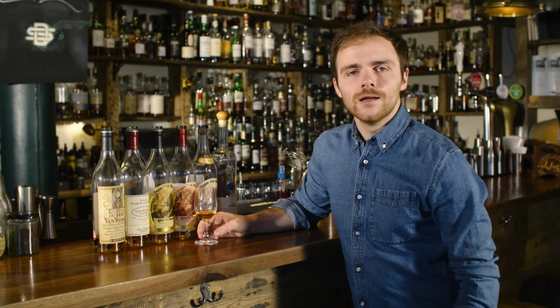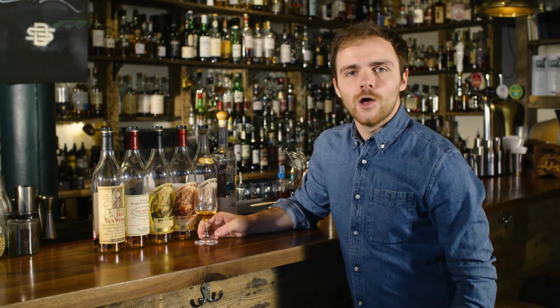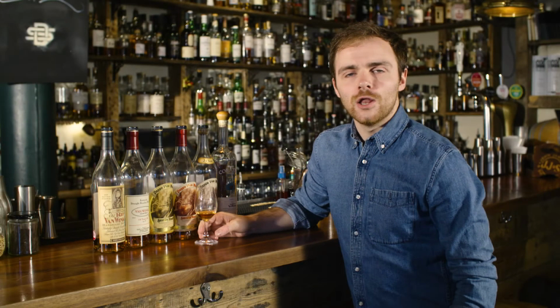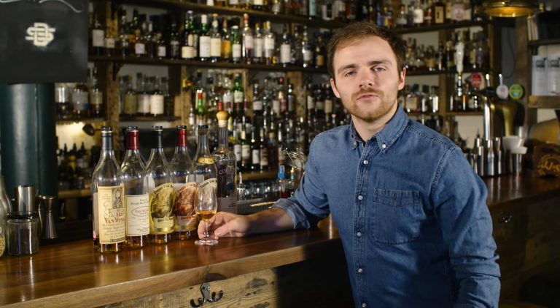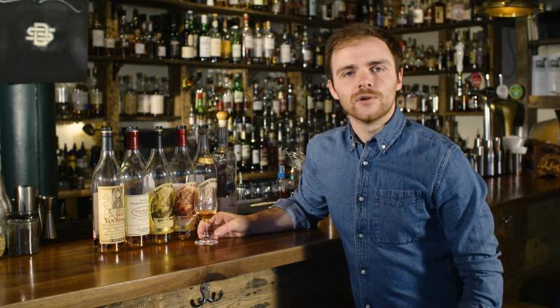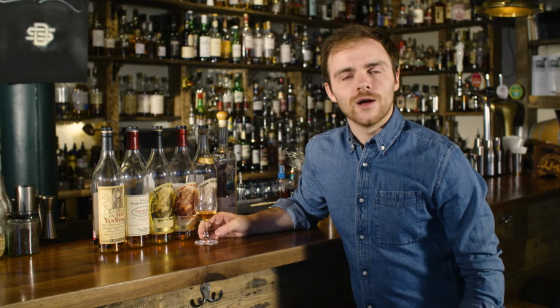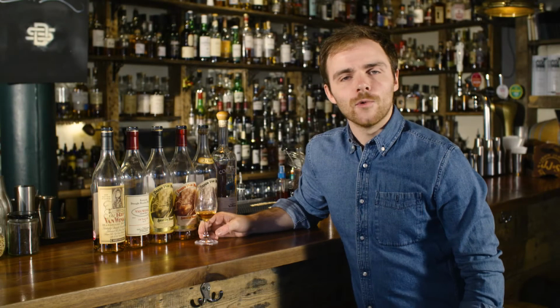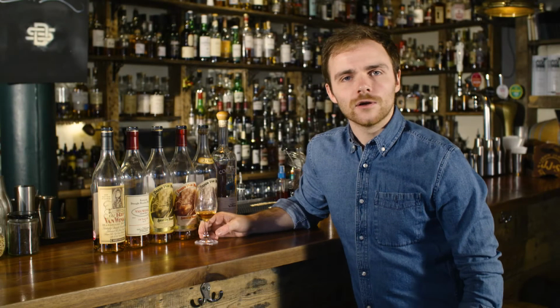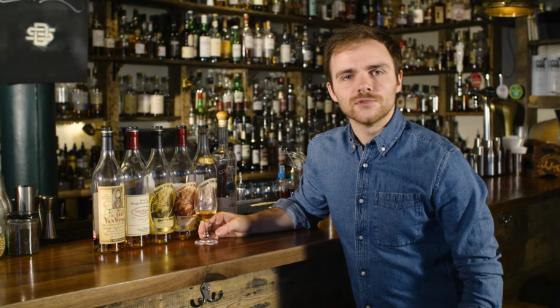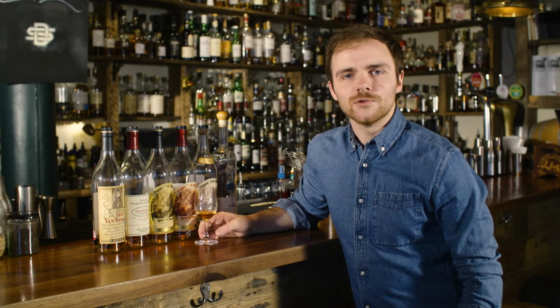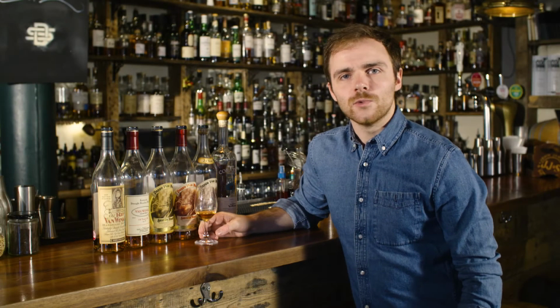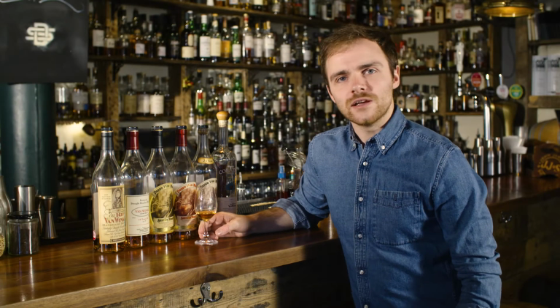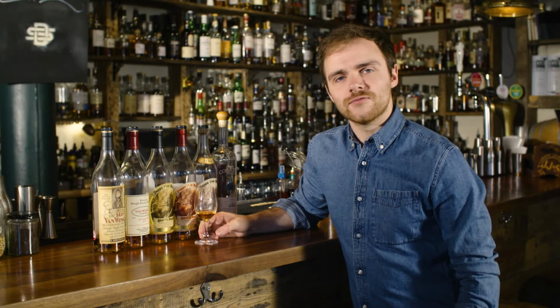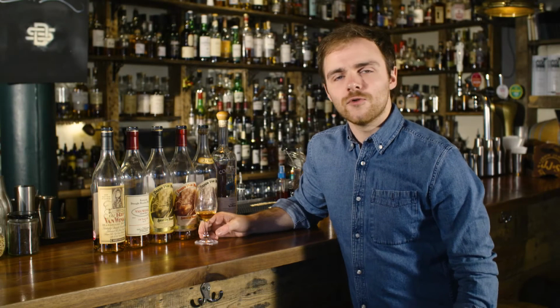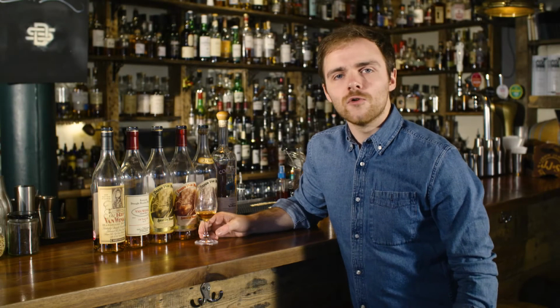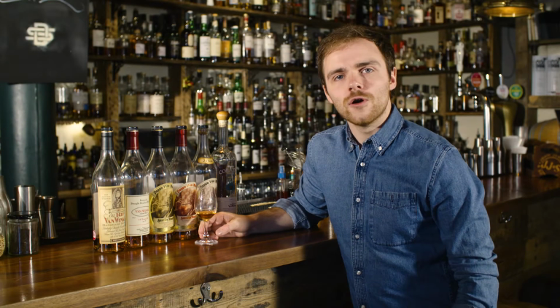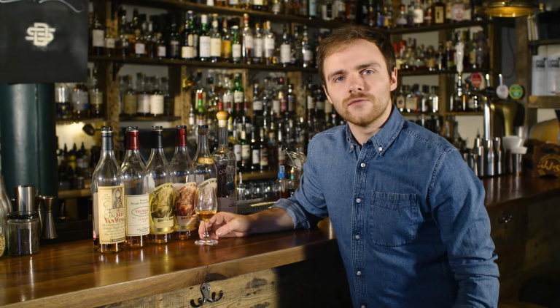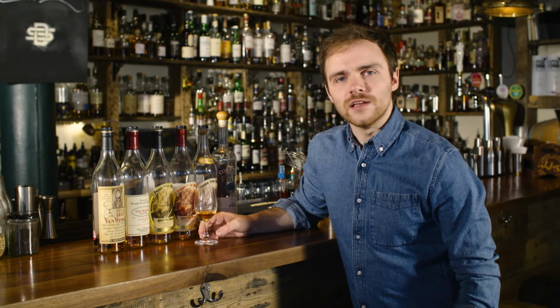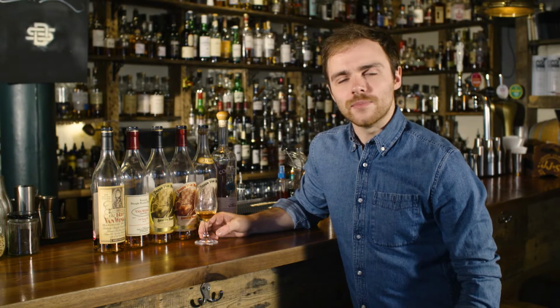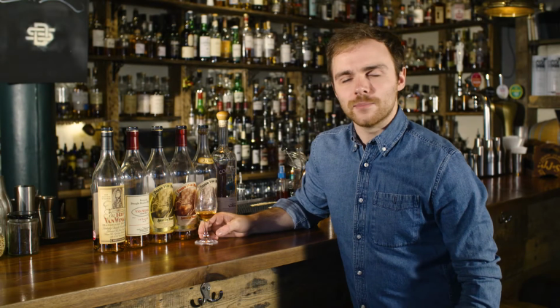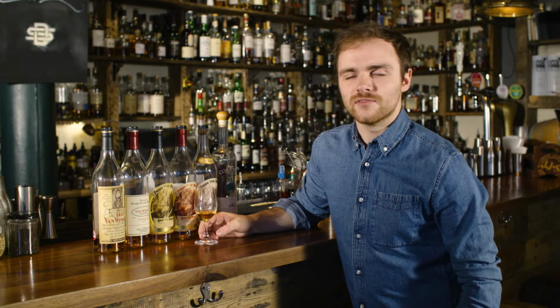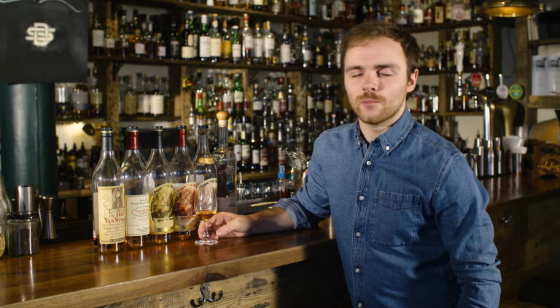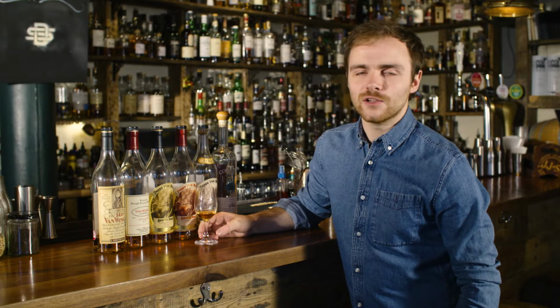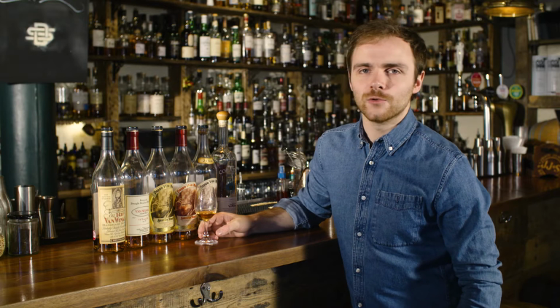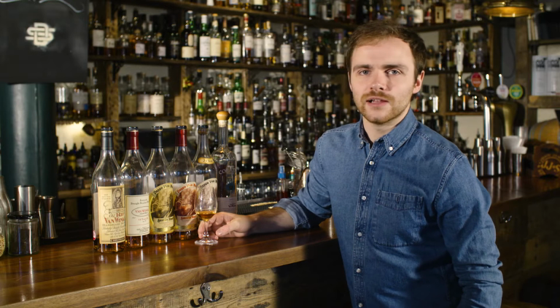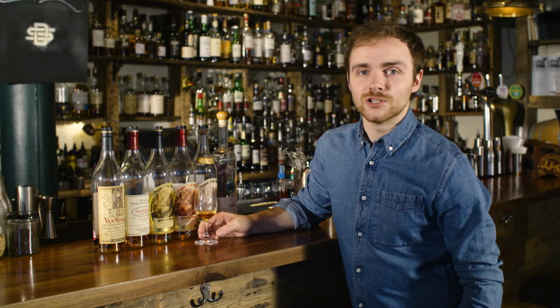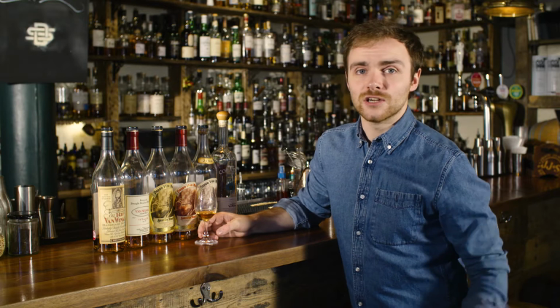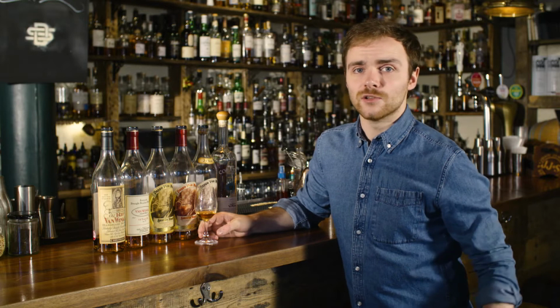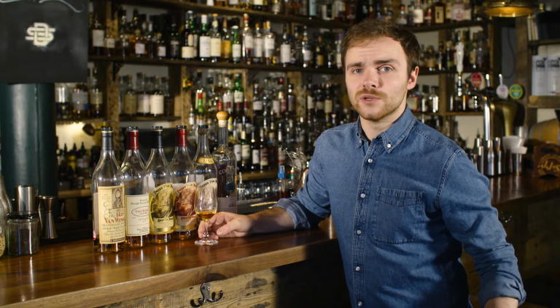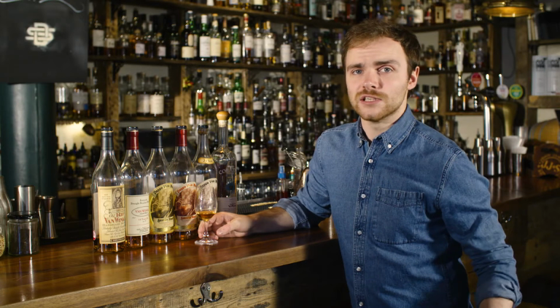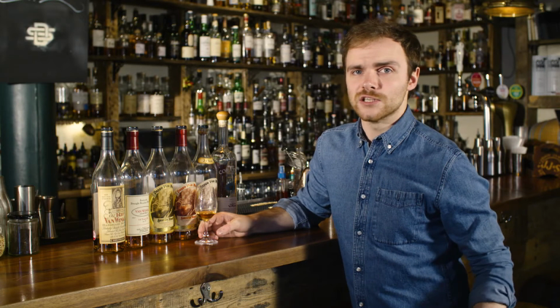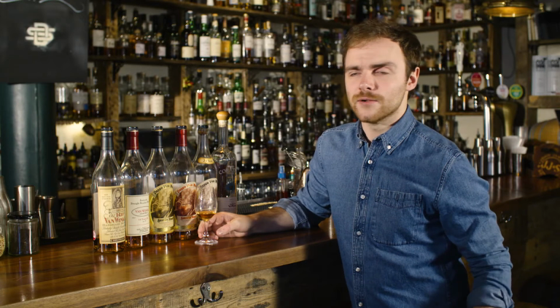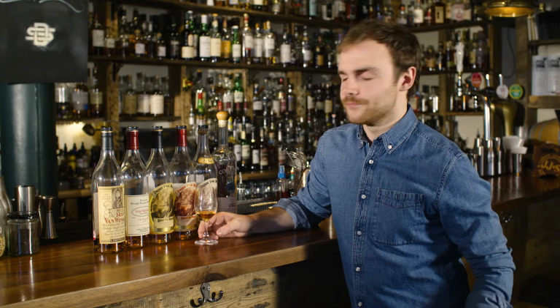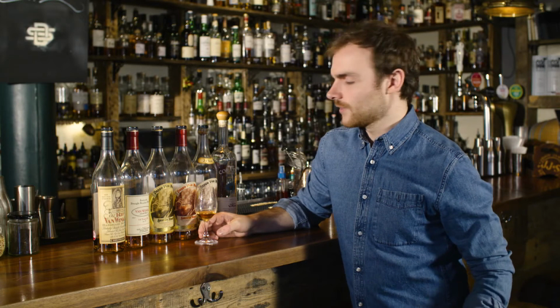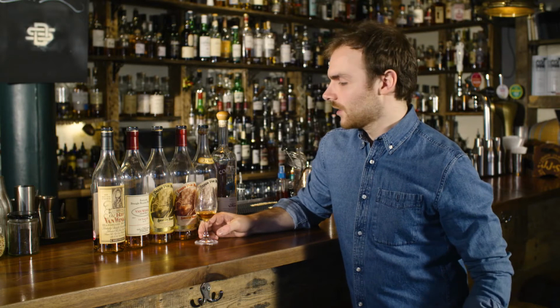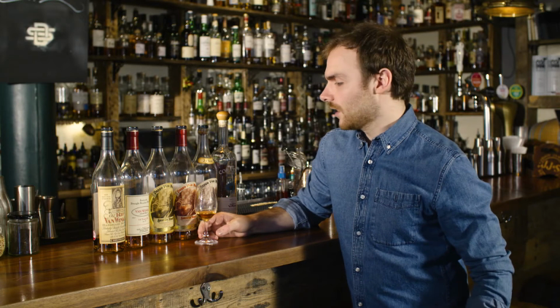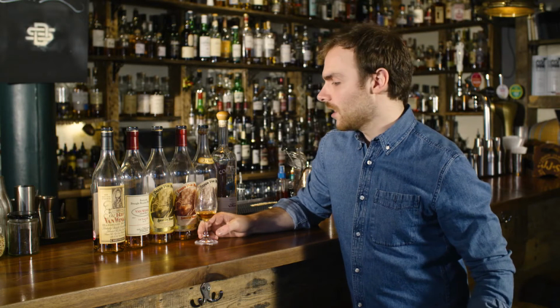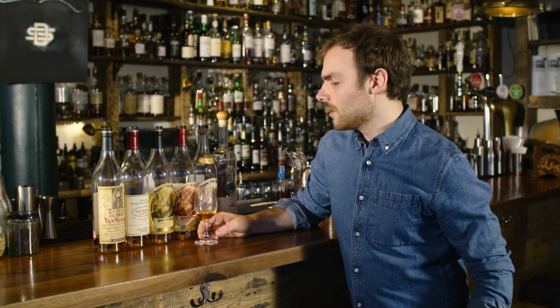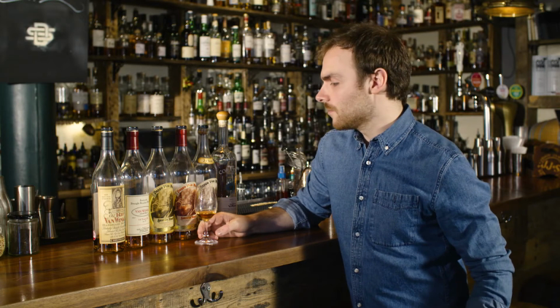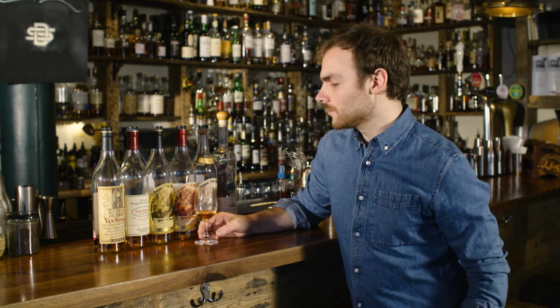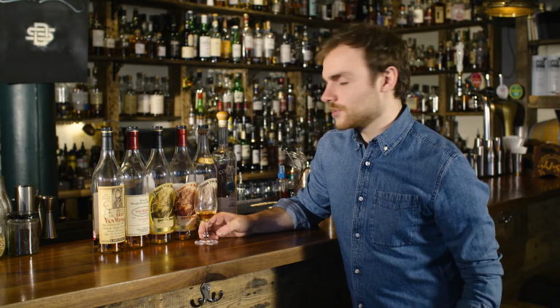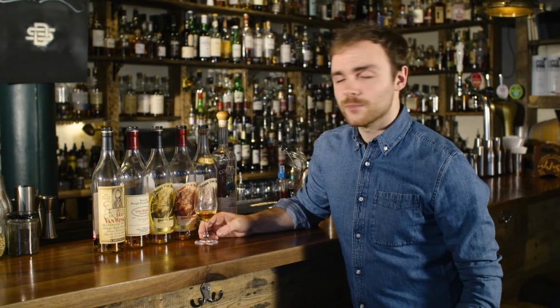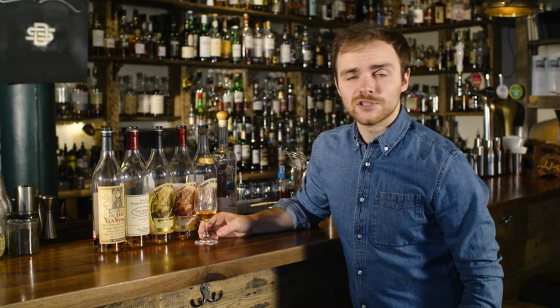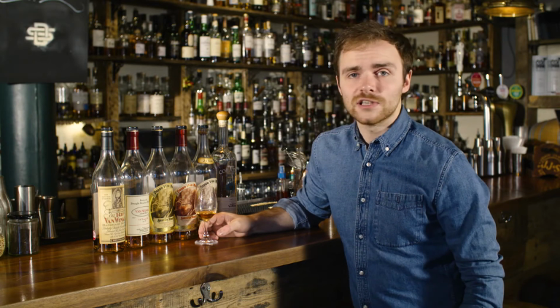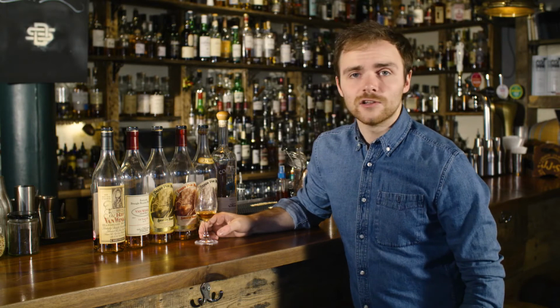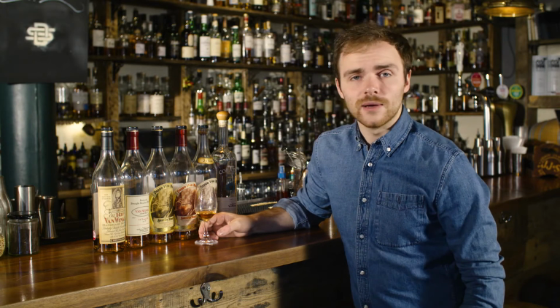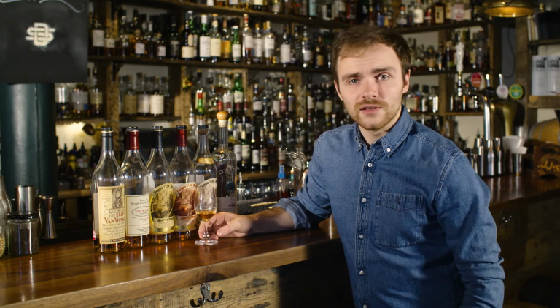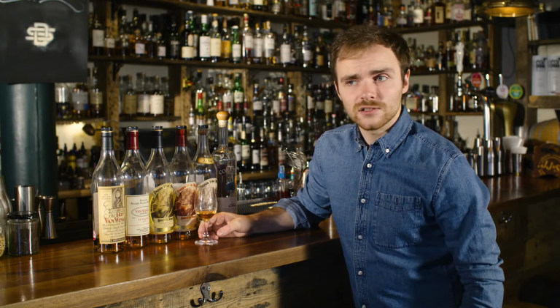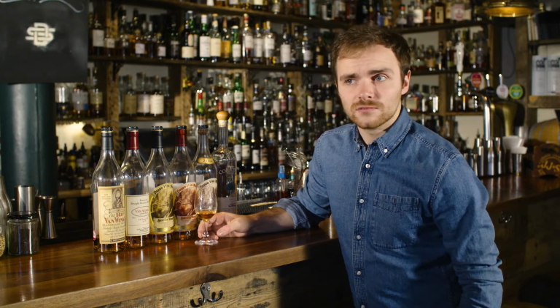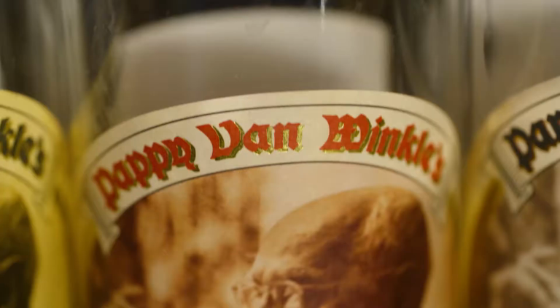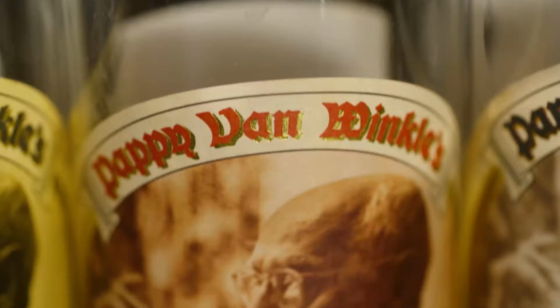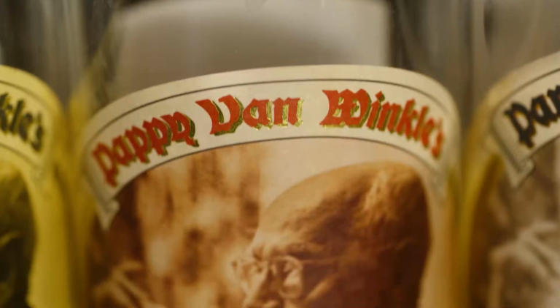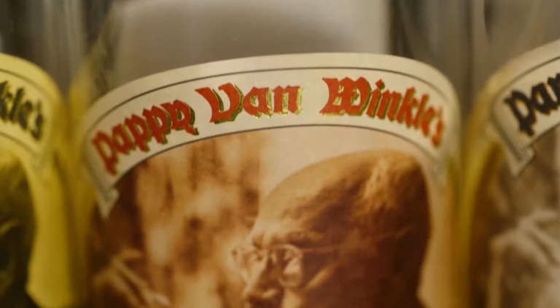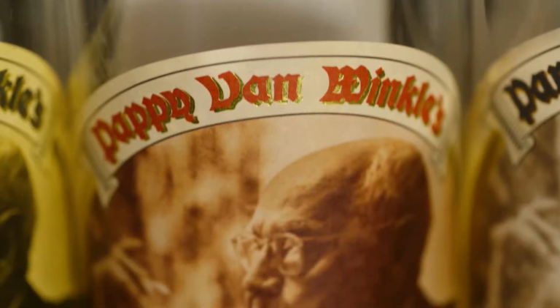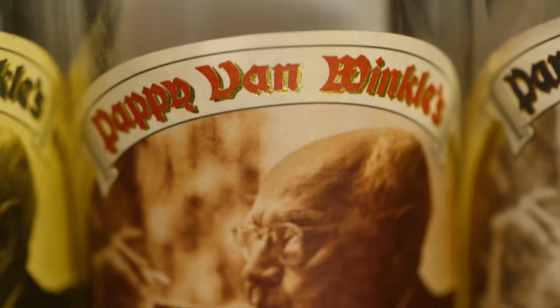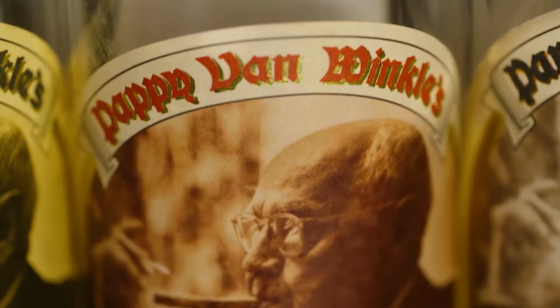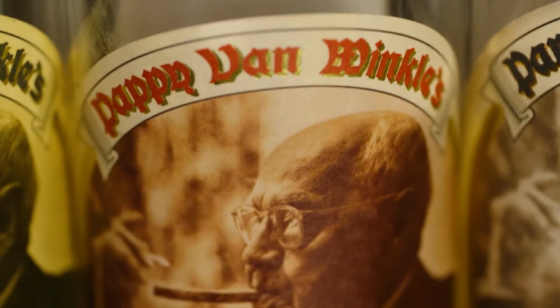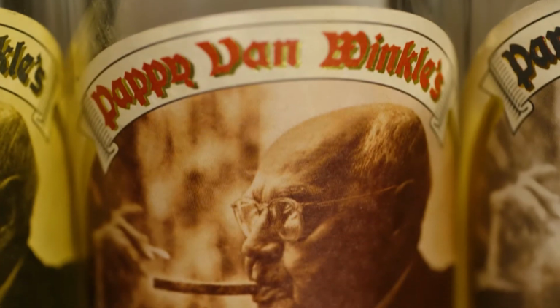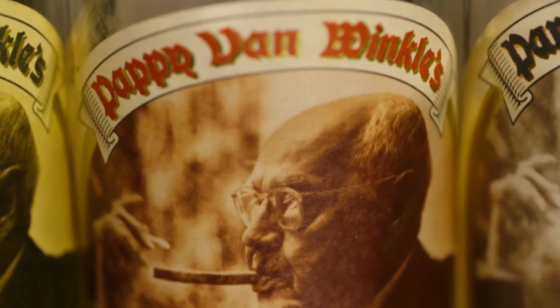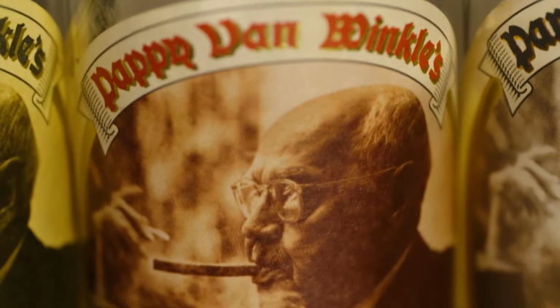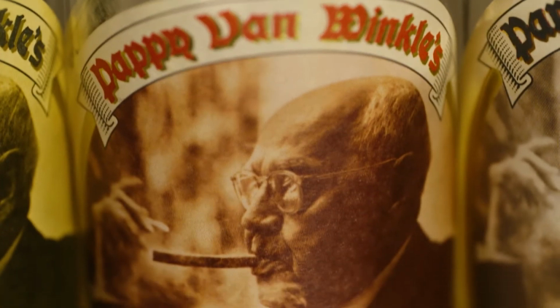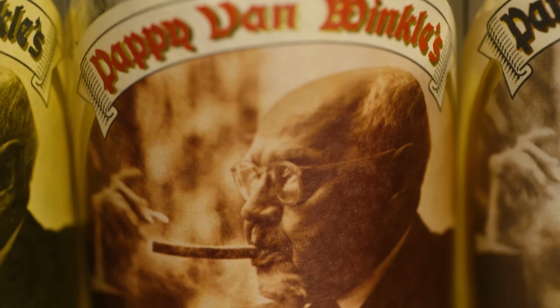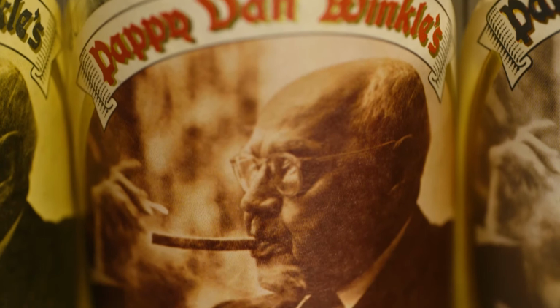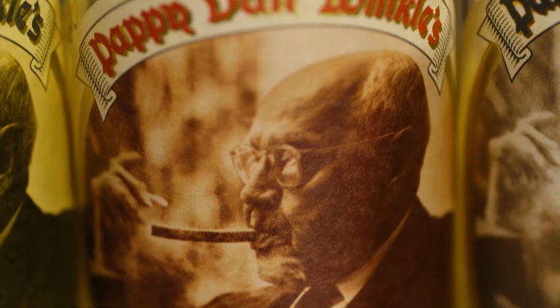Hello everyone and welcome to week four of the Papi Van Winkle range here at the Whiskey Jar. There's not much to tell you about this, just a couple of key facts.